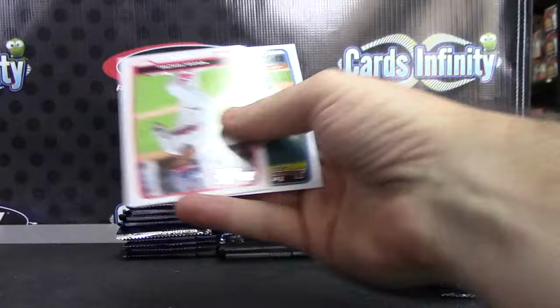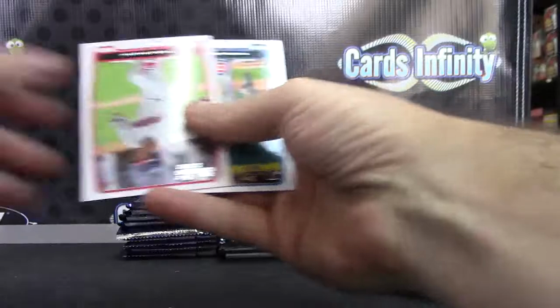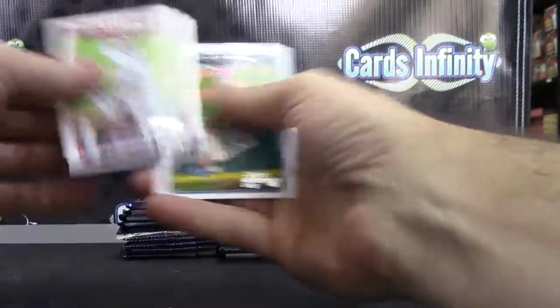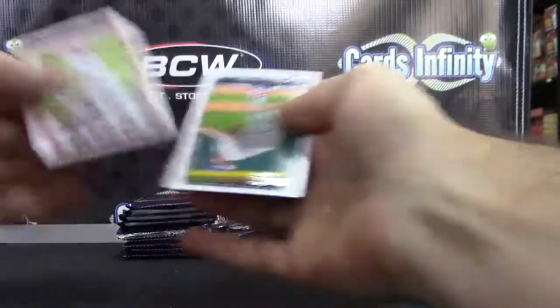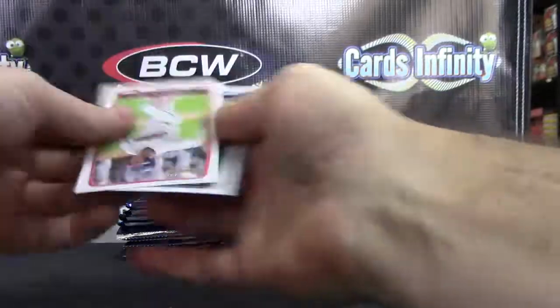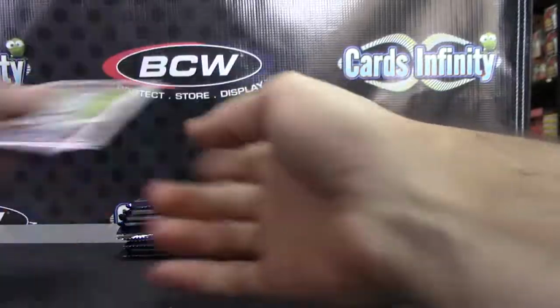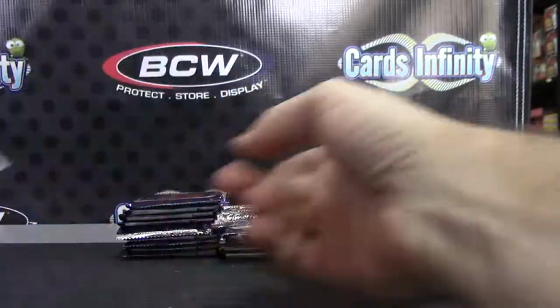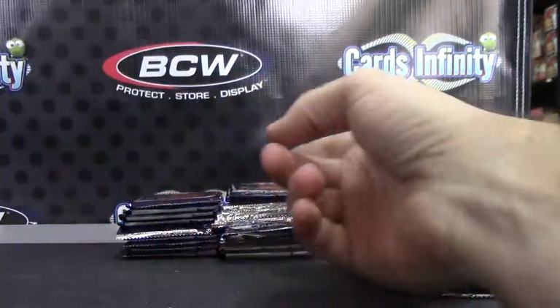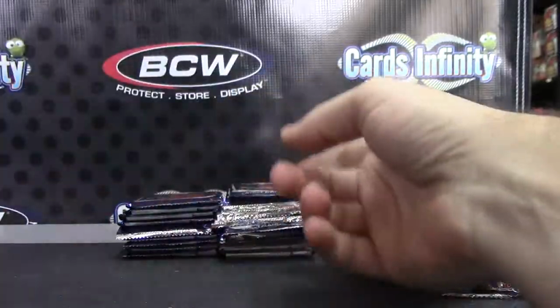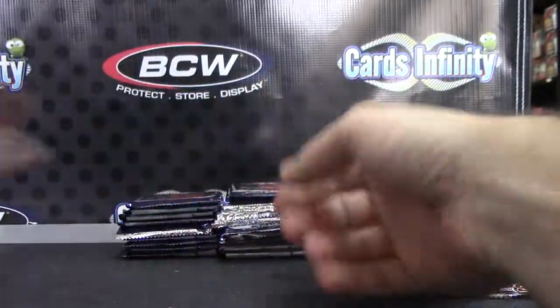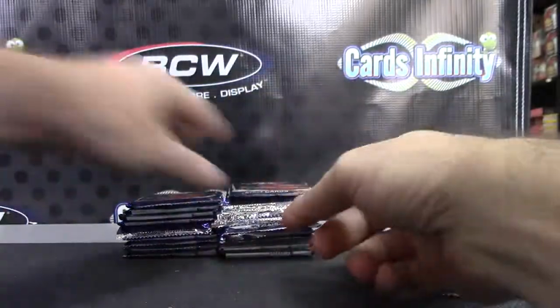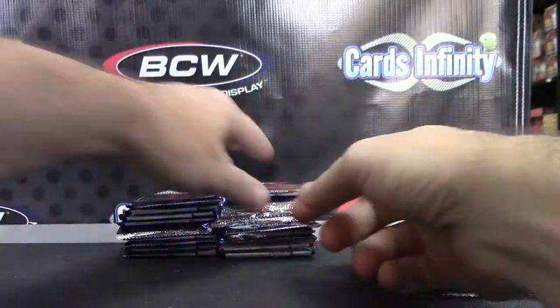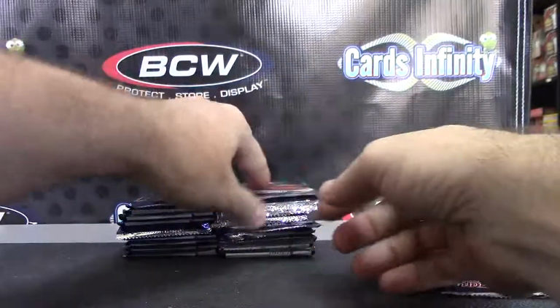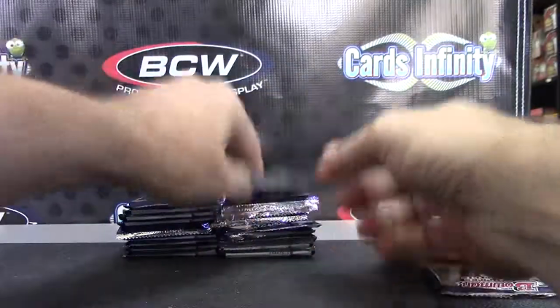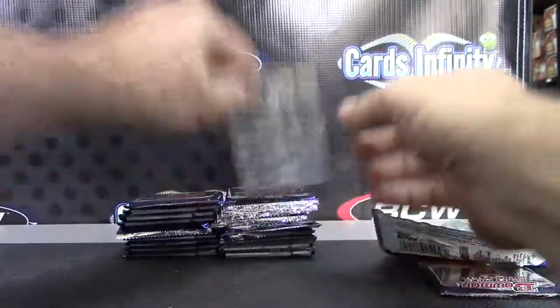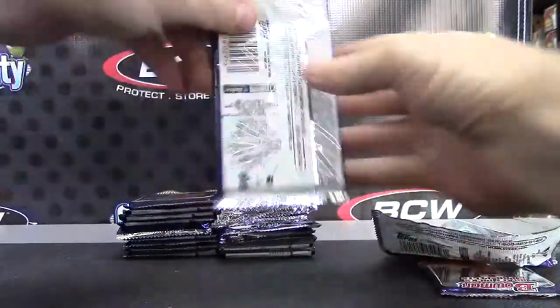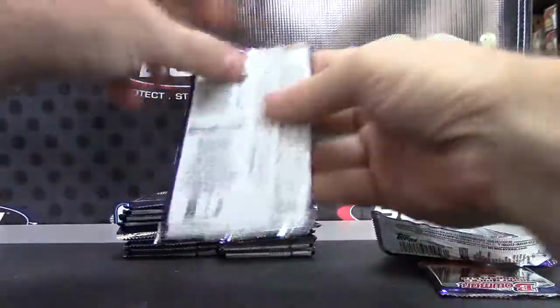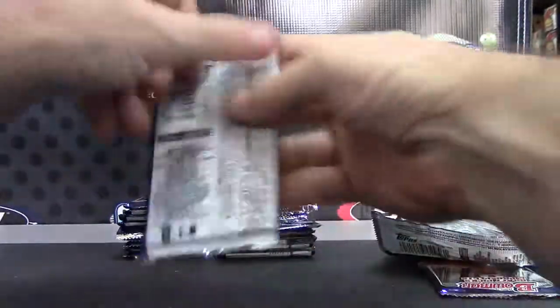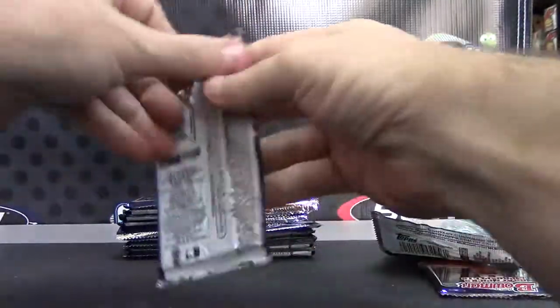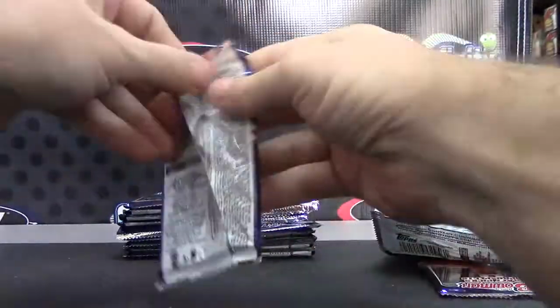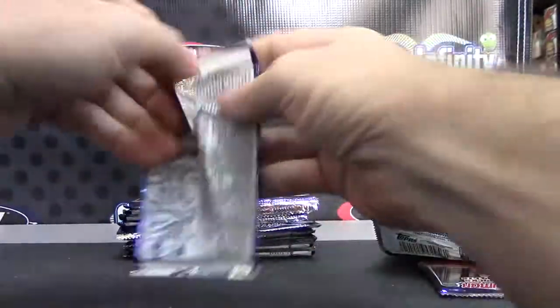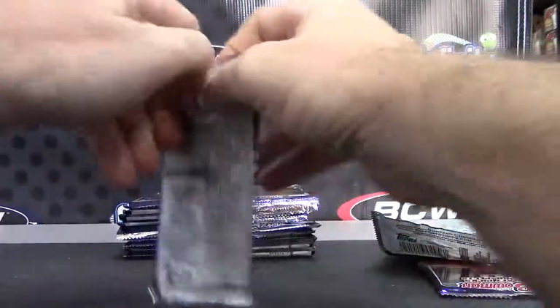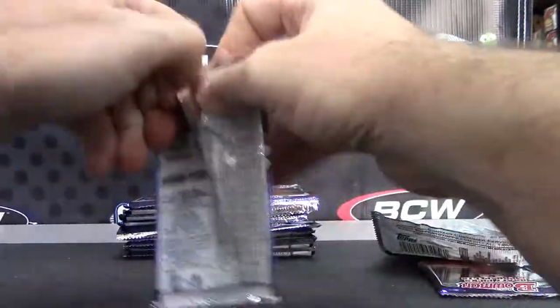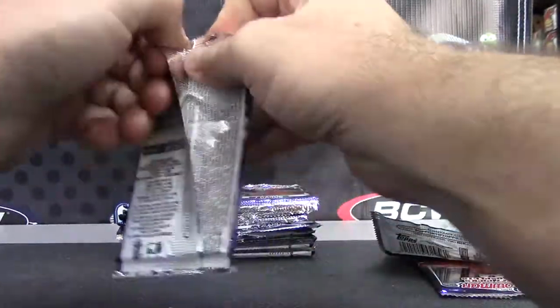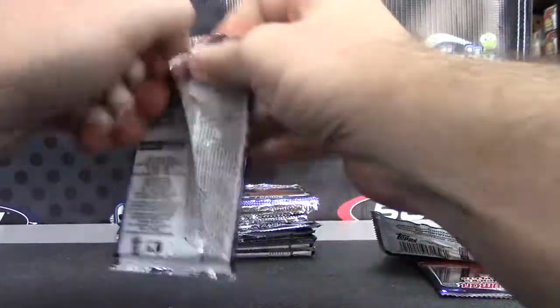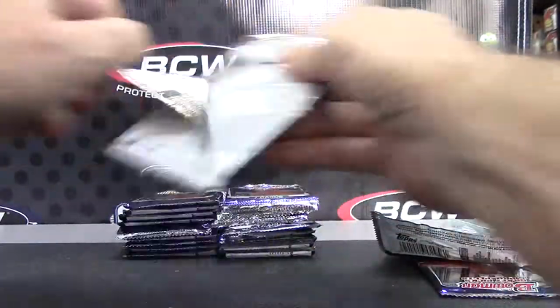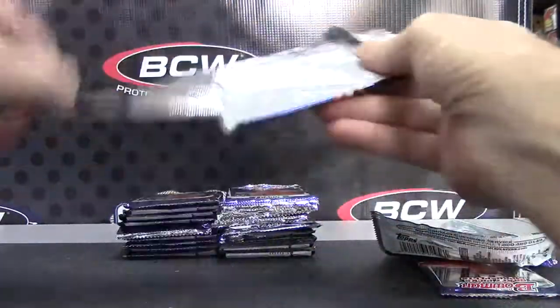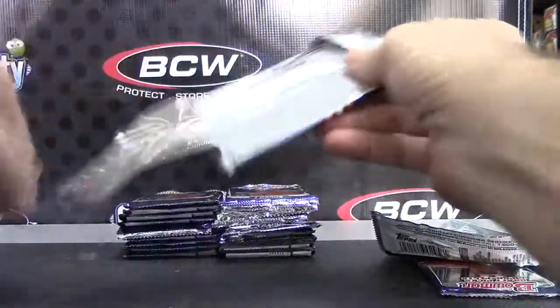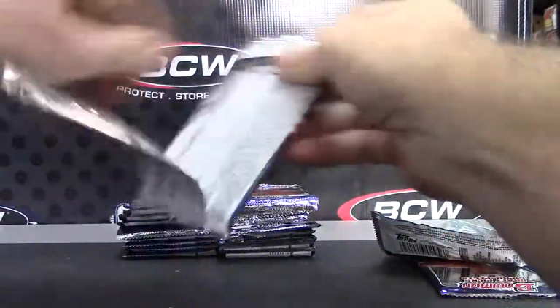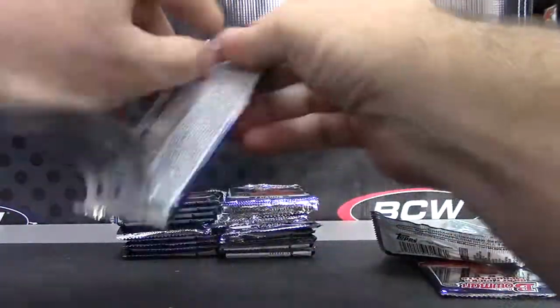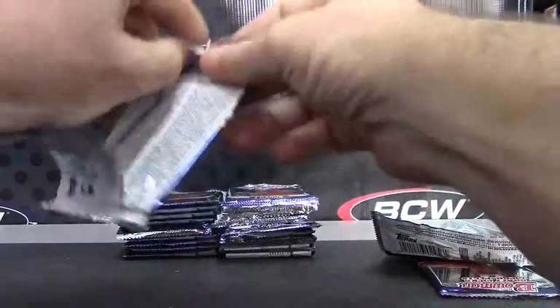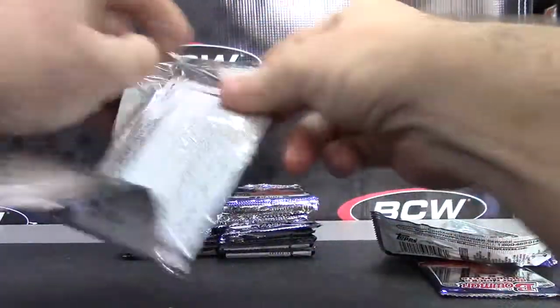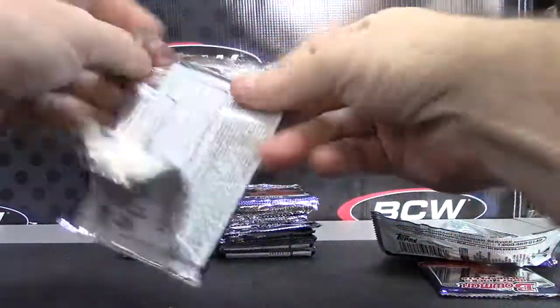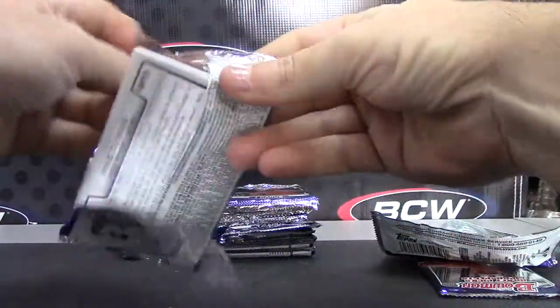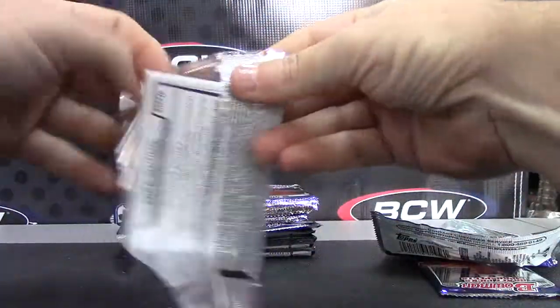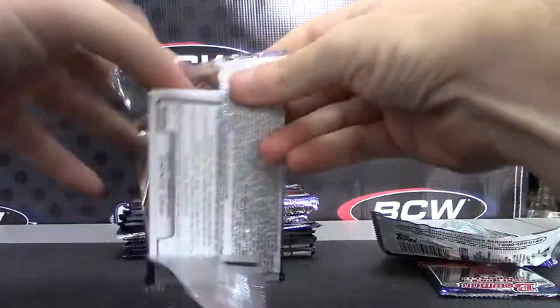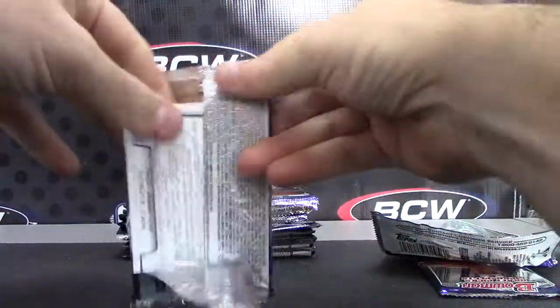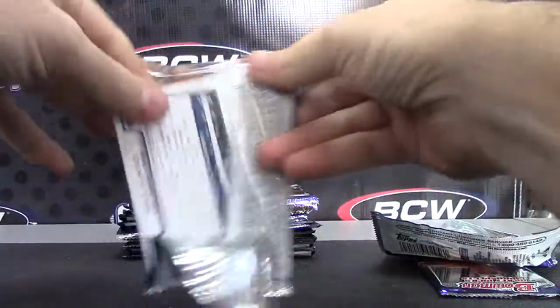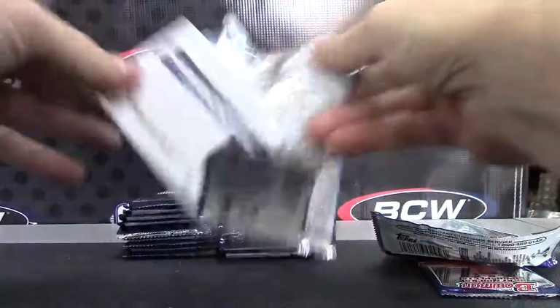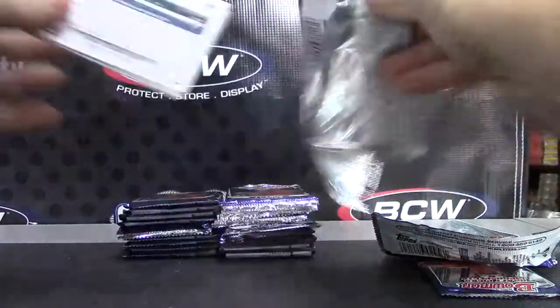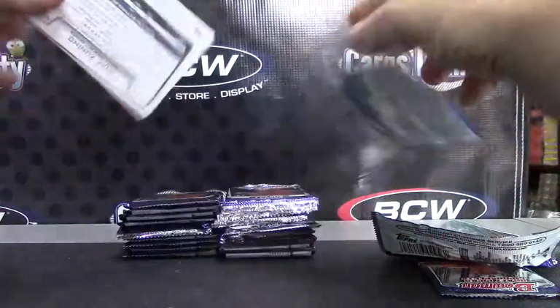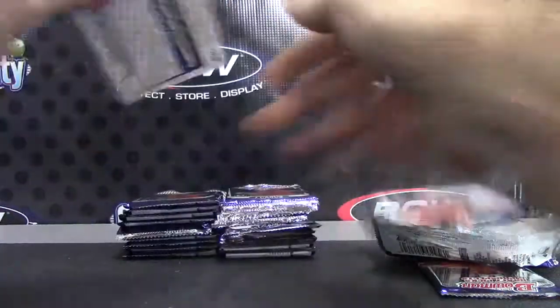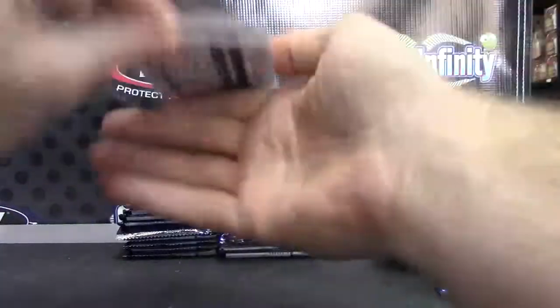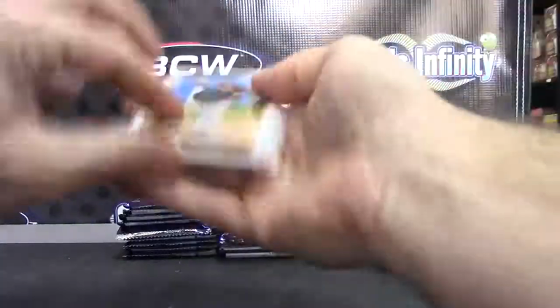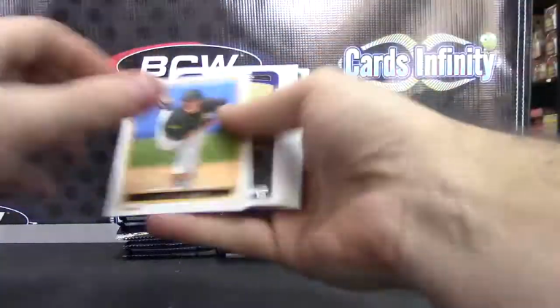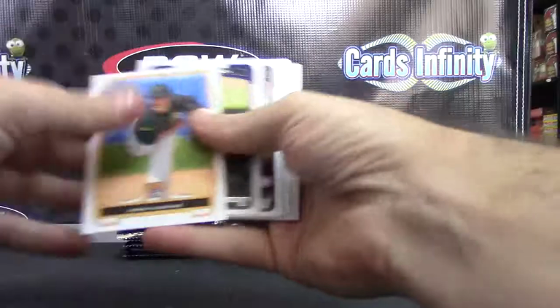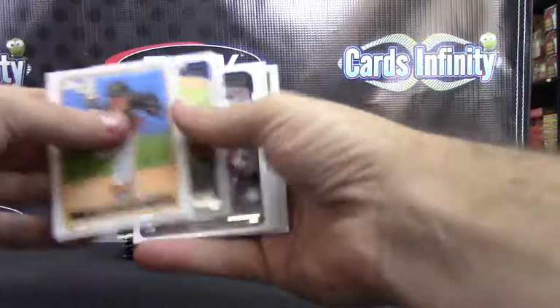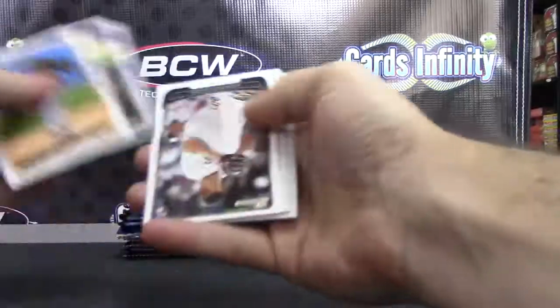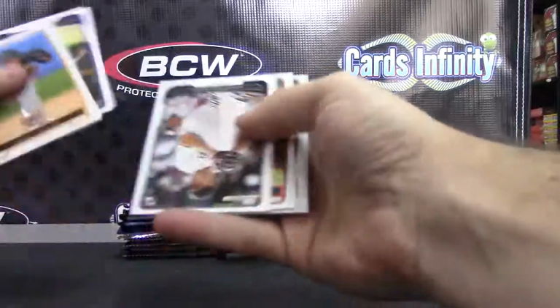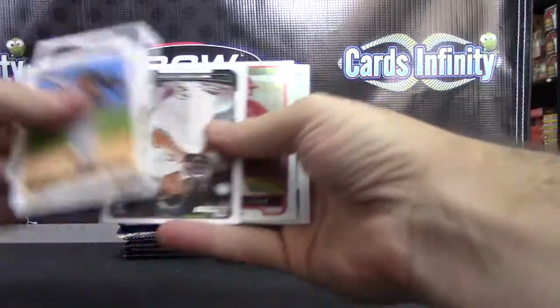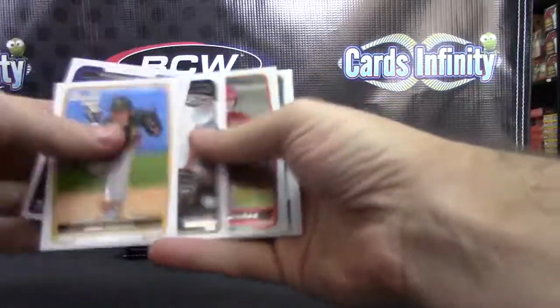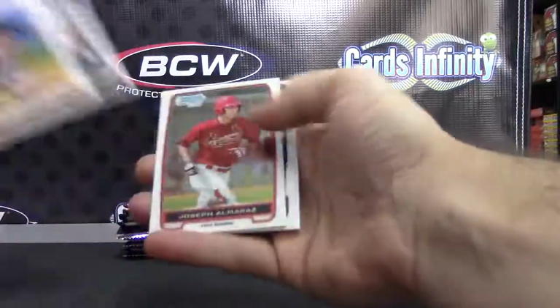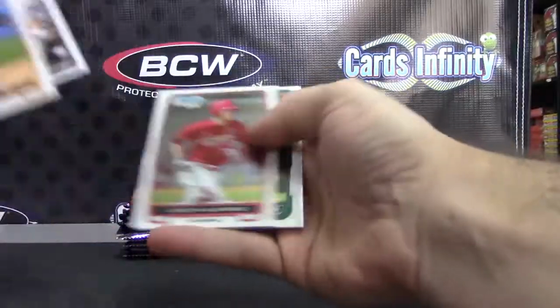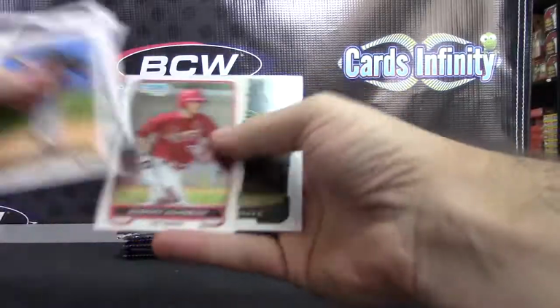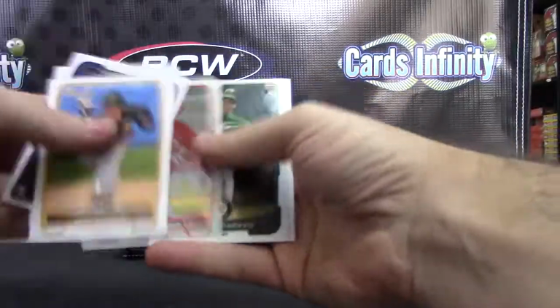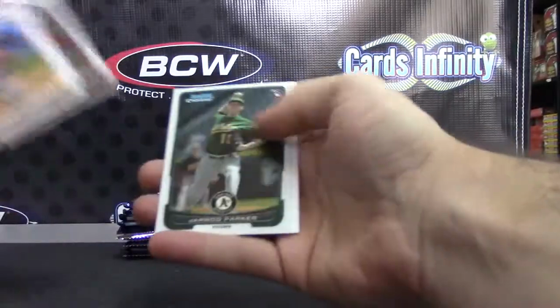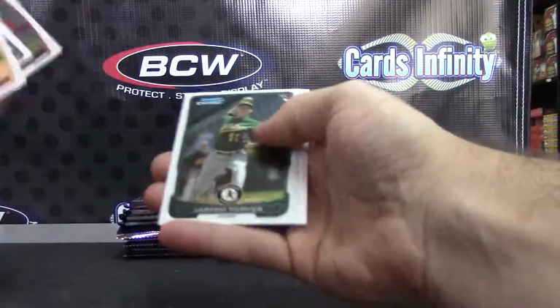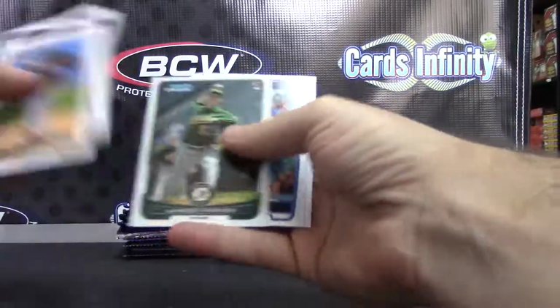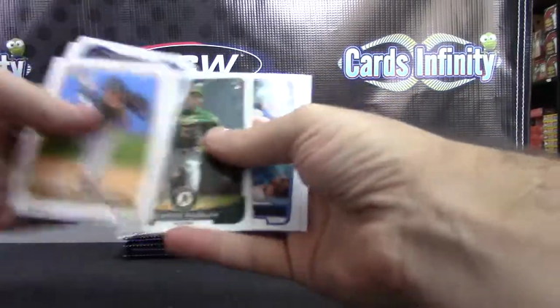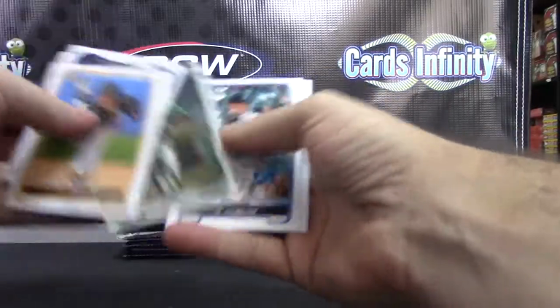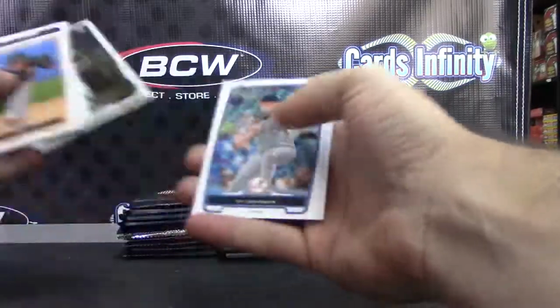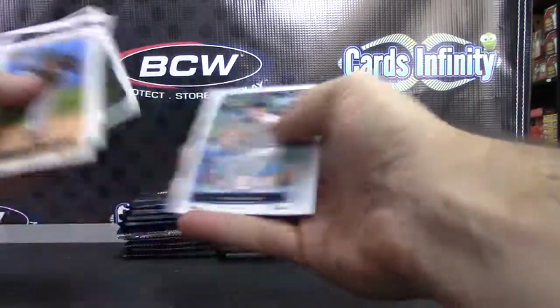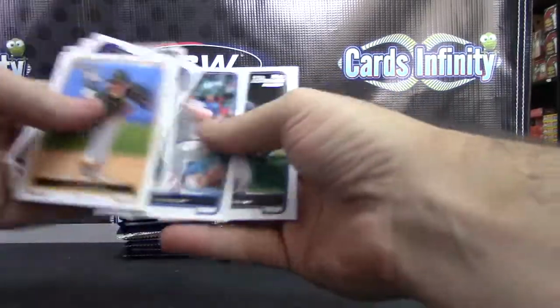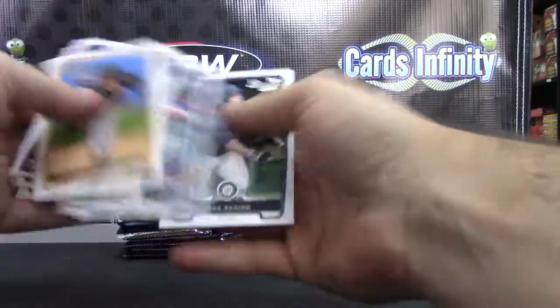It'd be funny if every pack had an autograph — 24 autographs. We can cancel that theory.